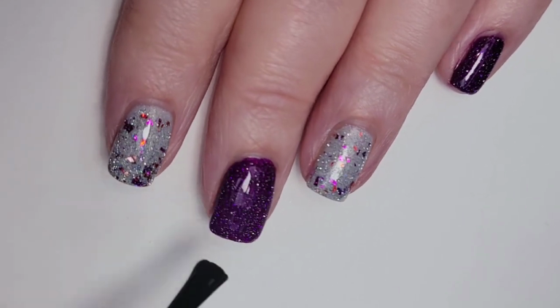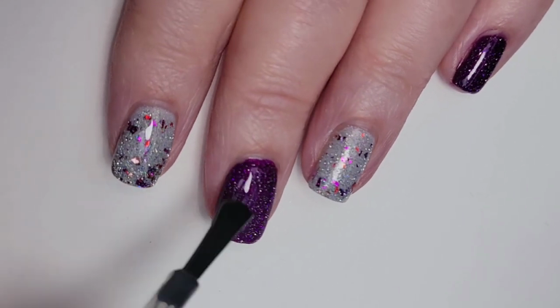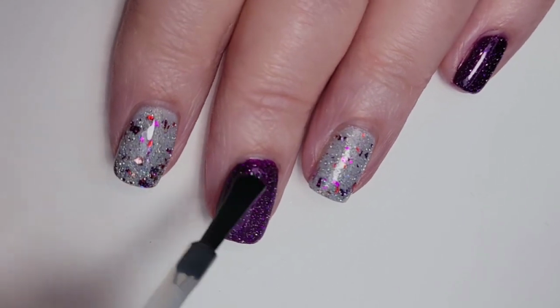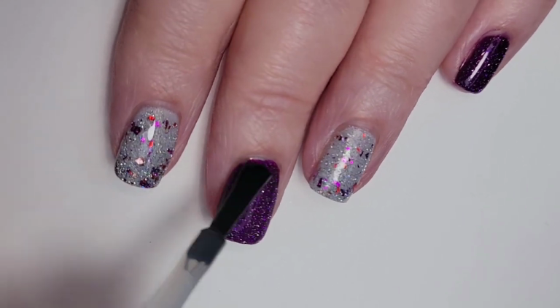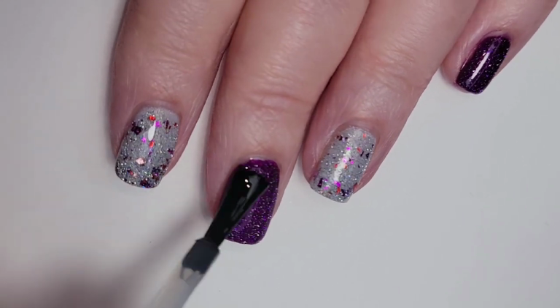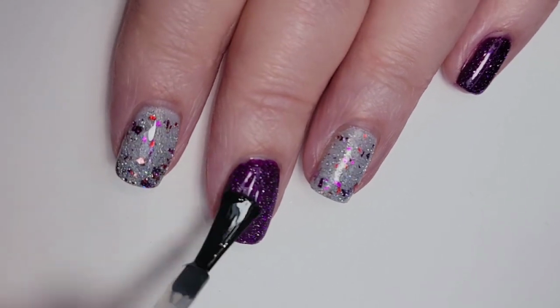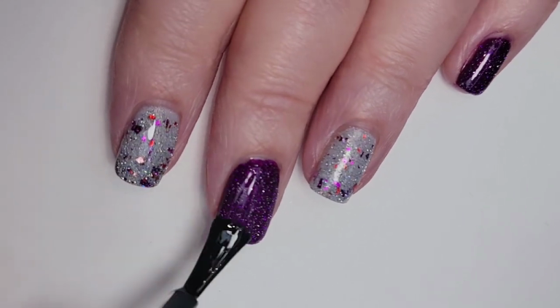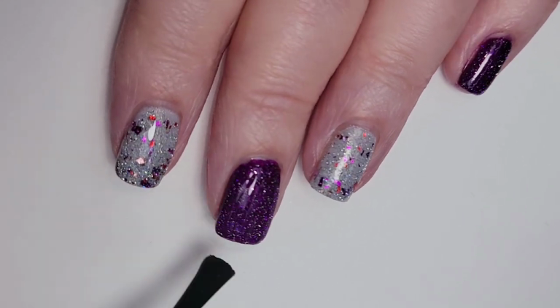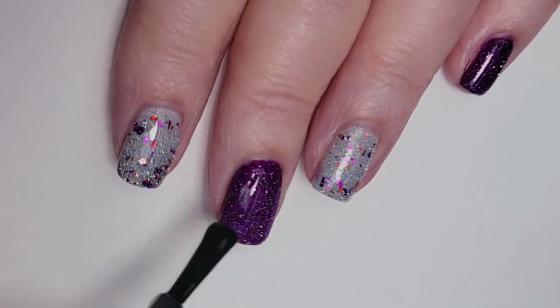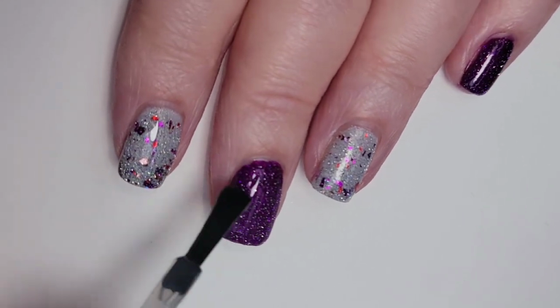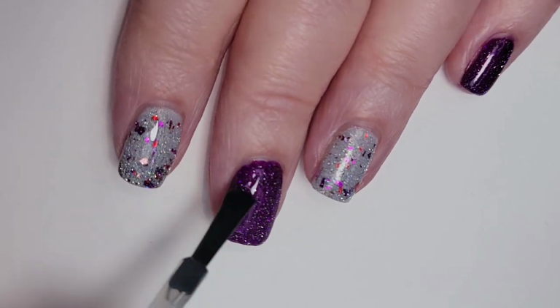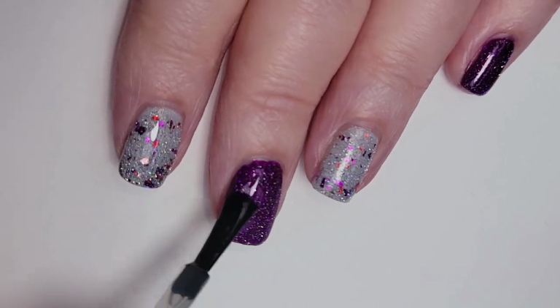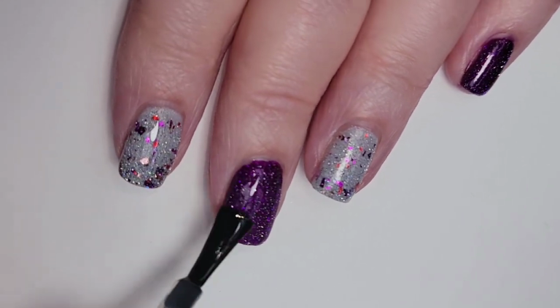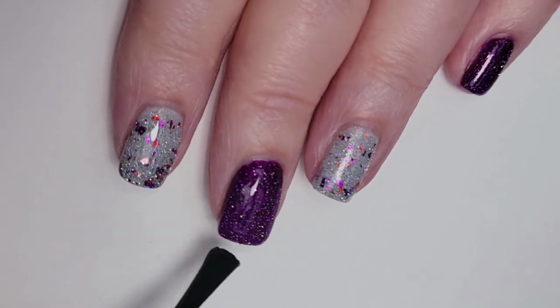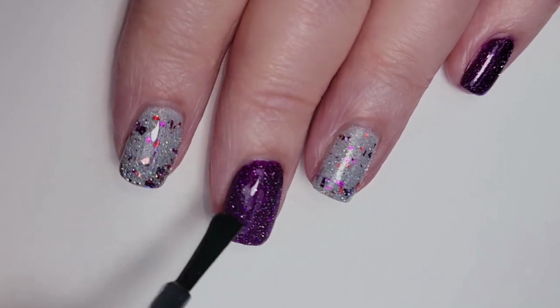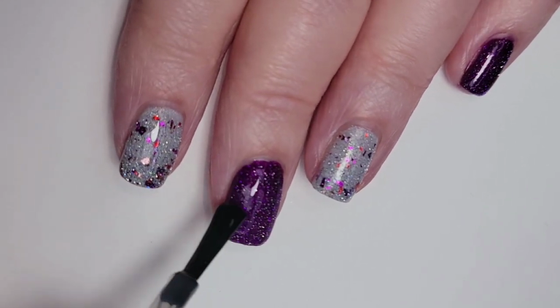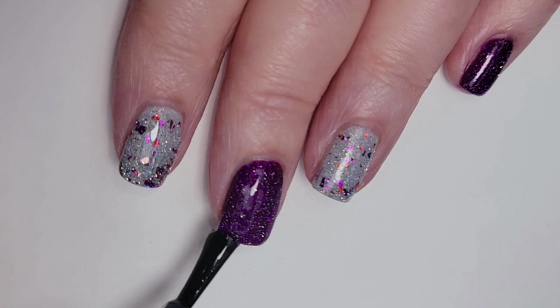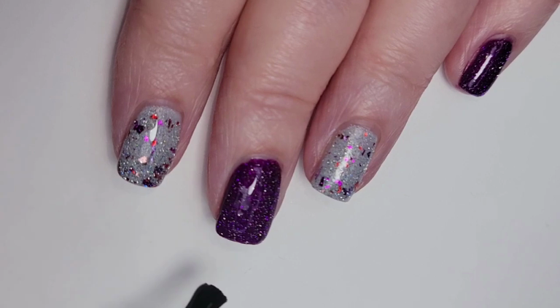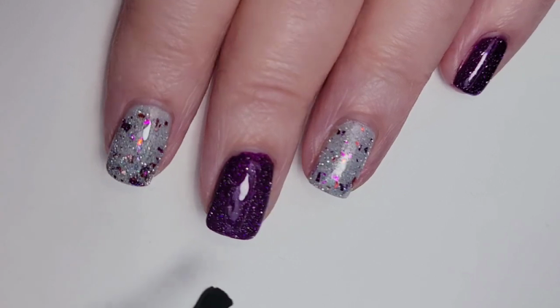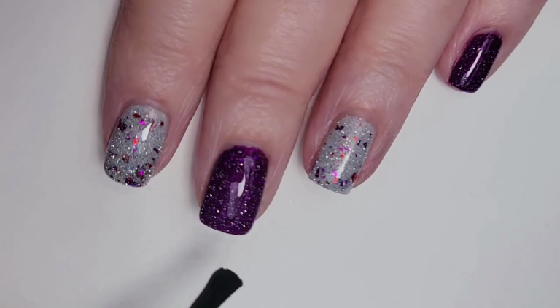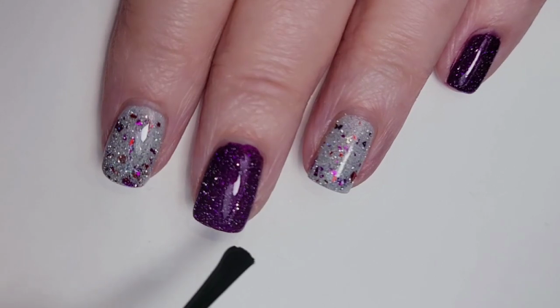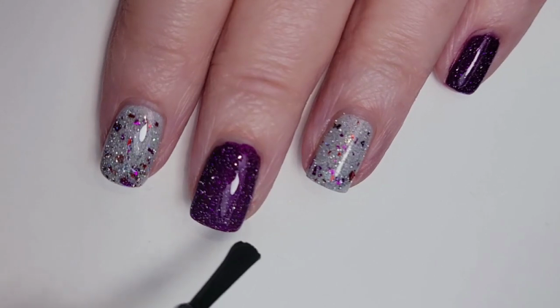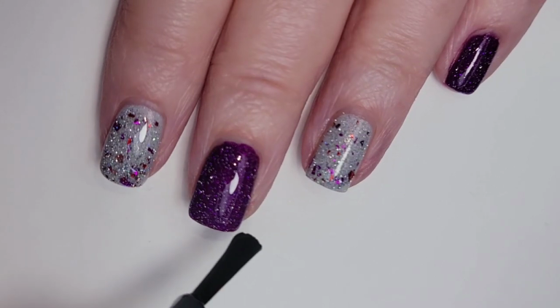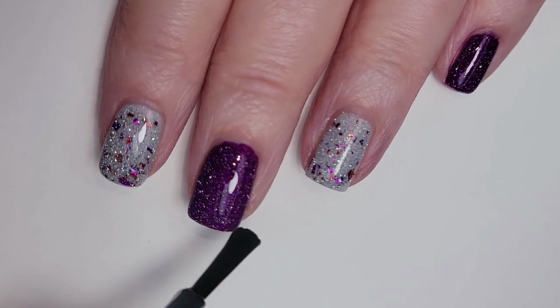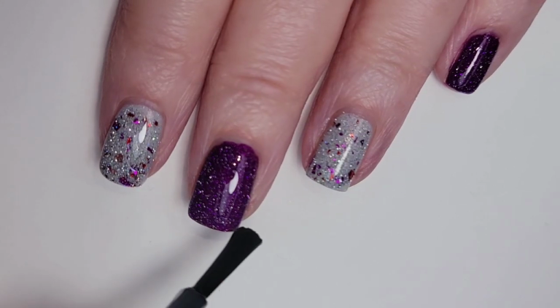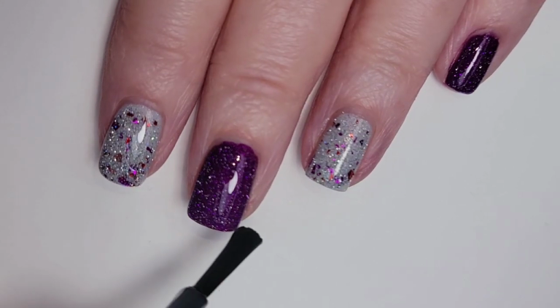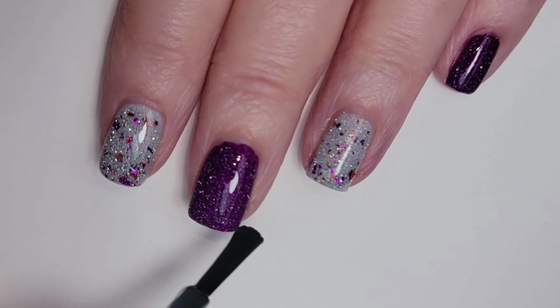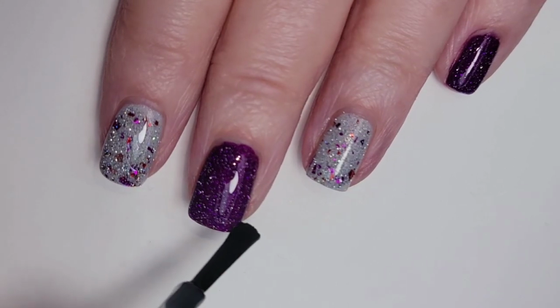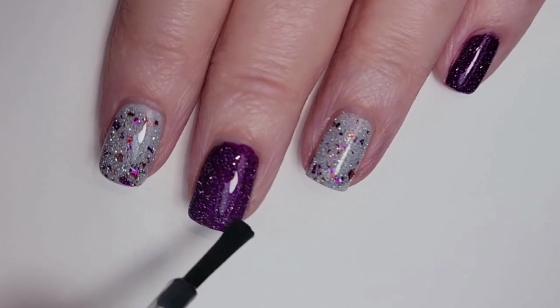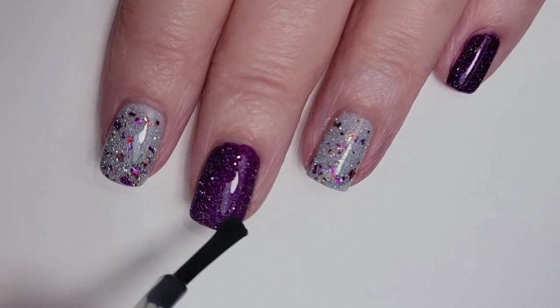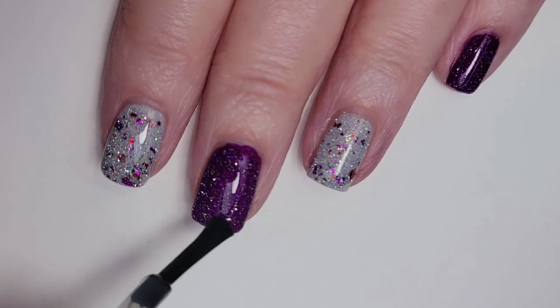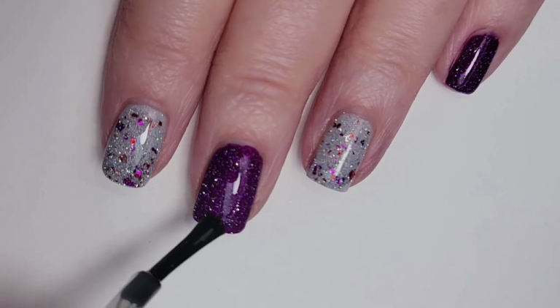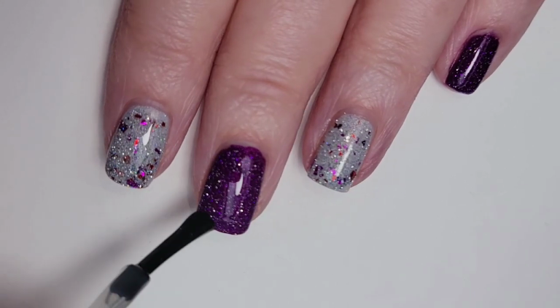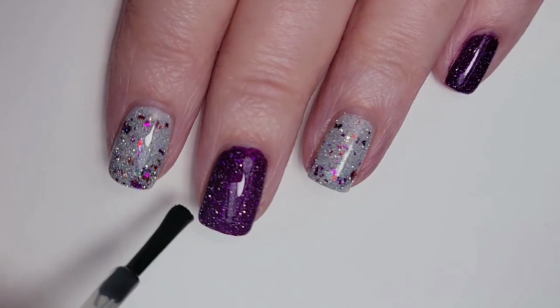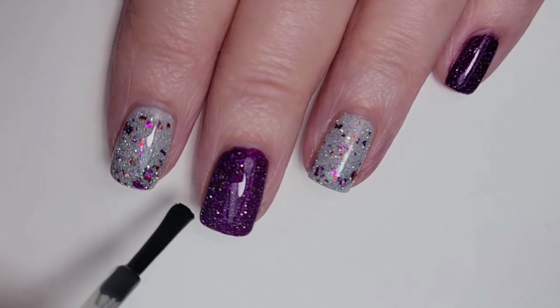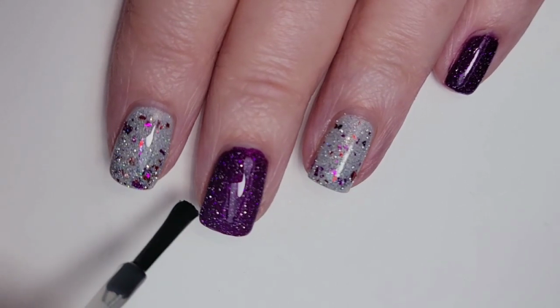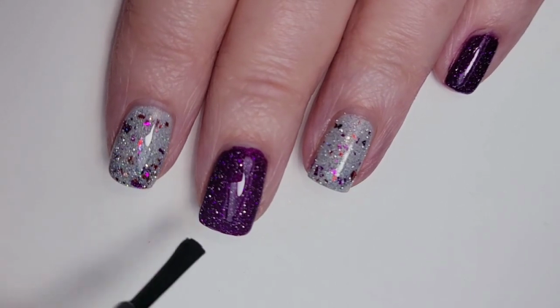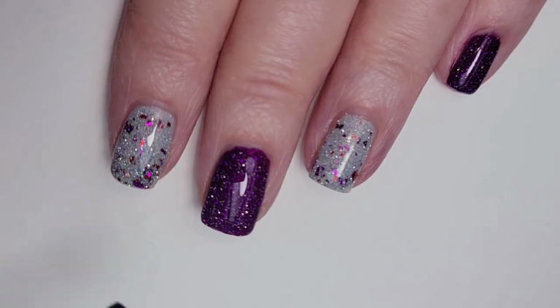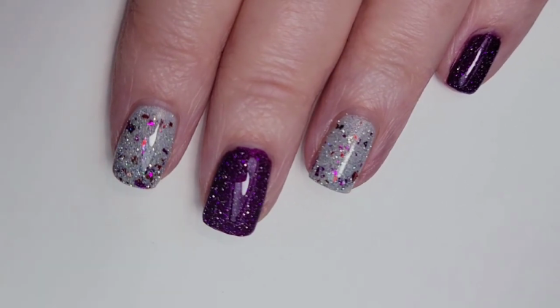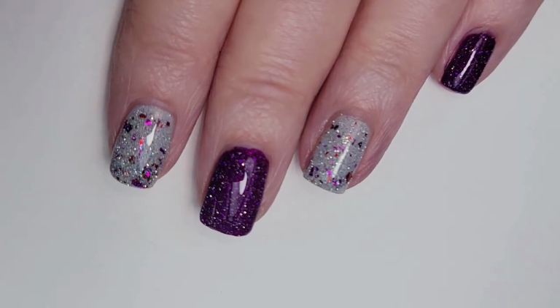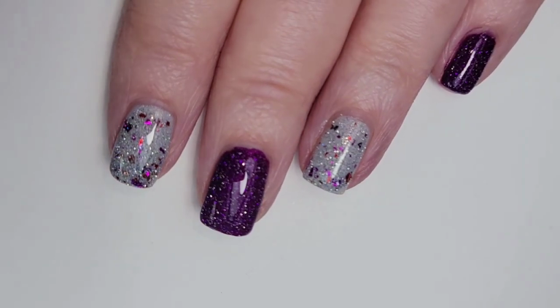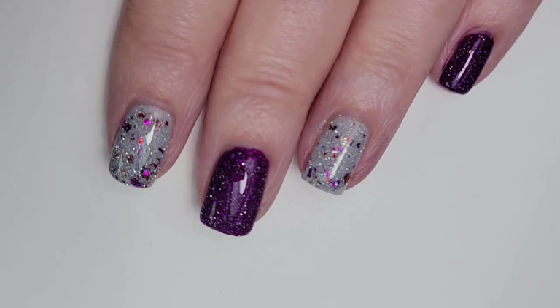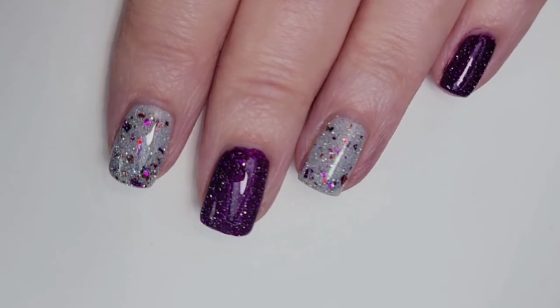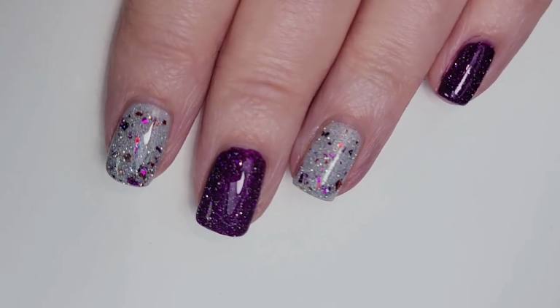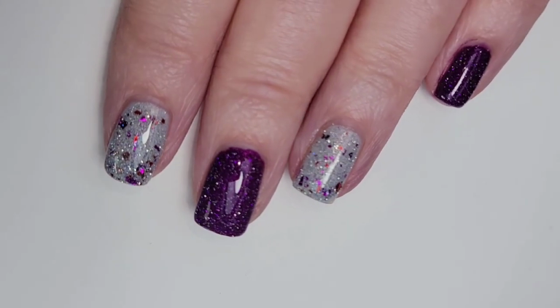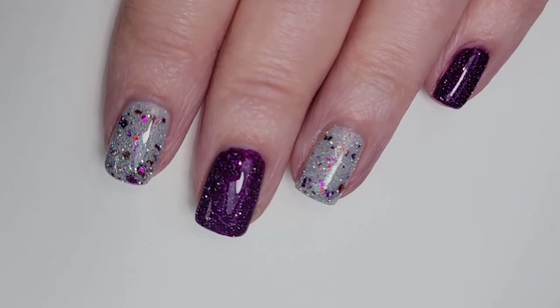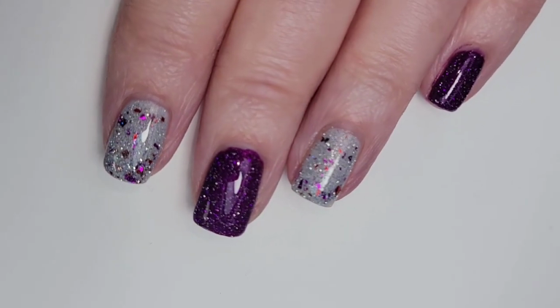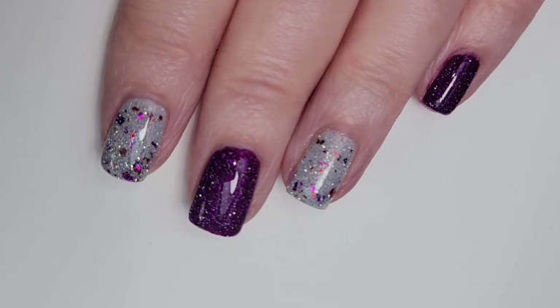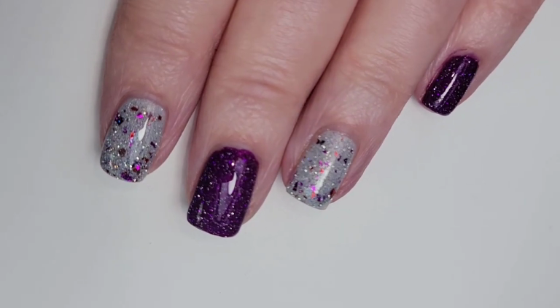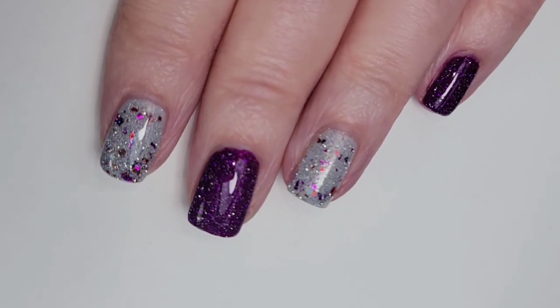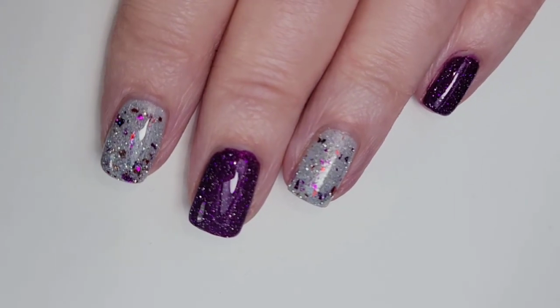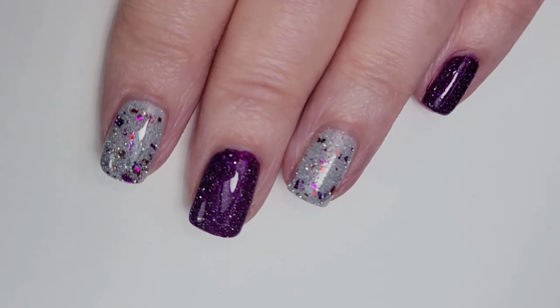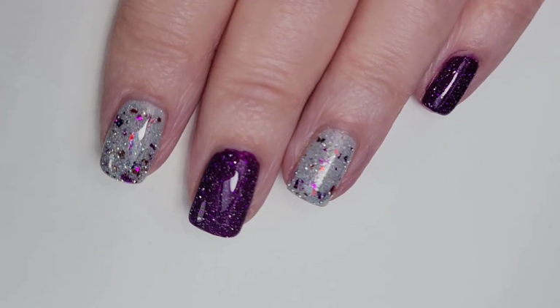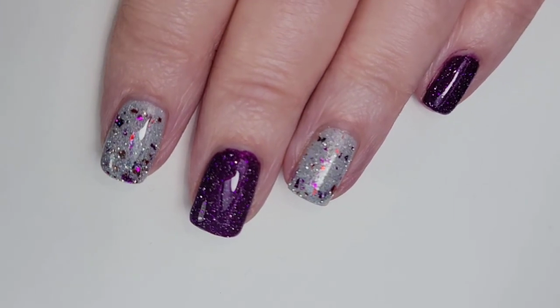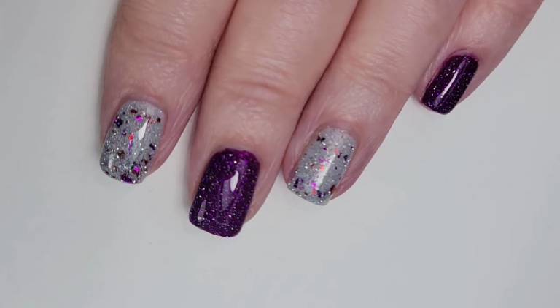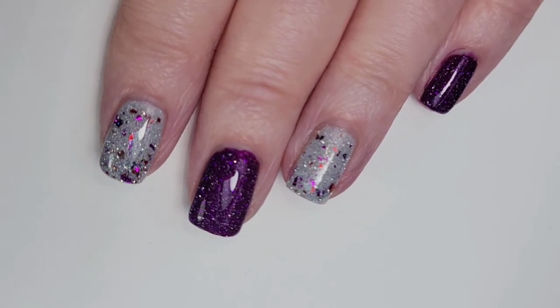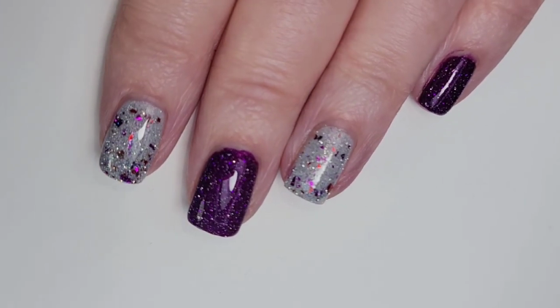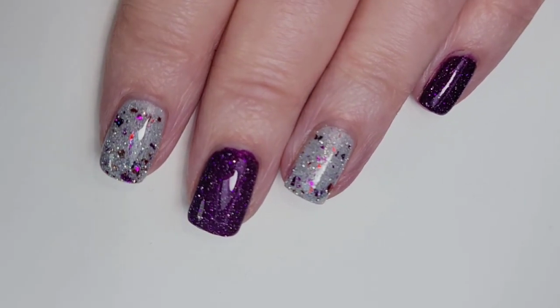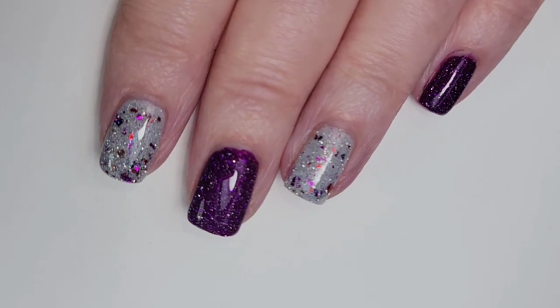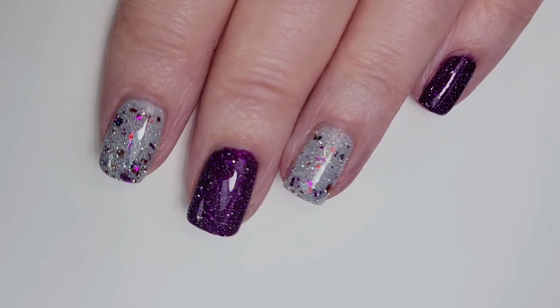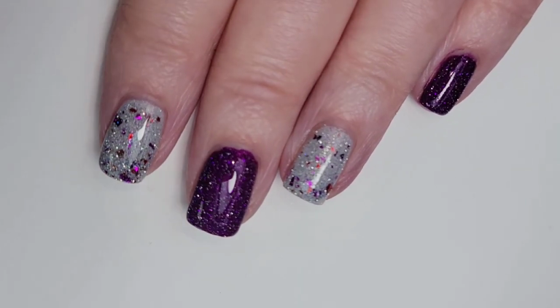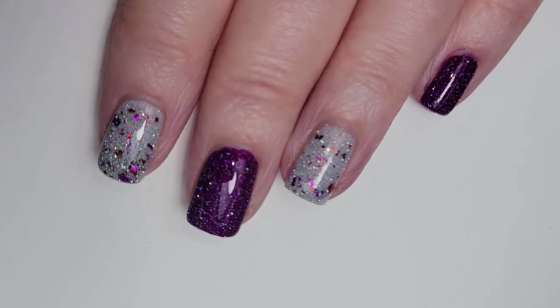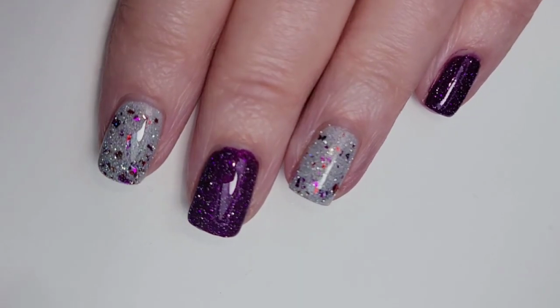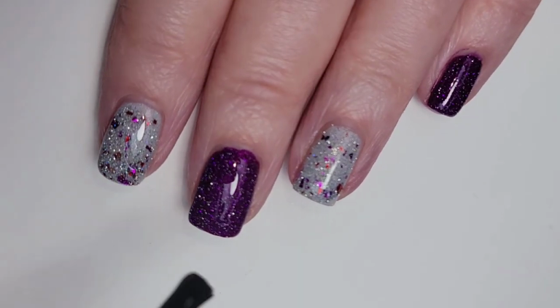This is a great long-lasting top coat I've used for years. I think I'm done trying to find a good top coat because this is it.